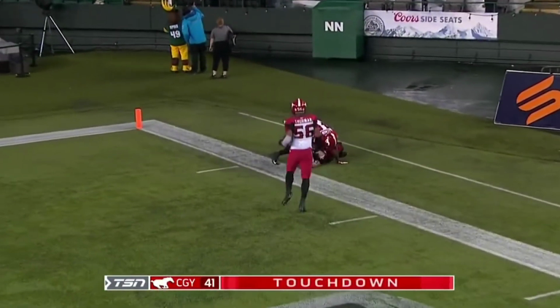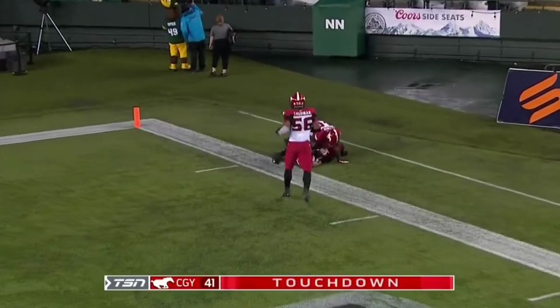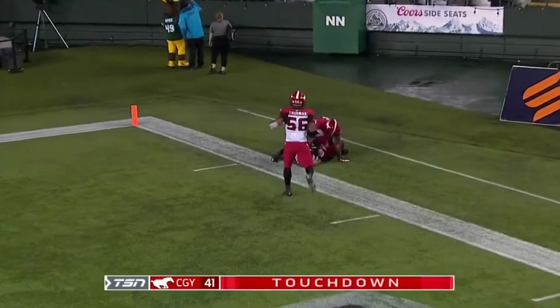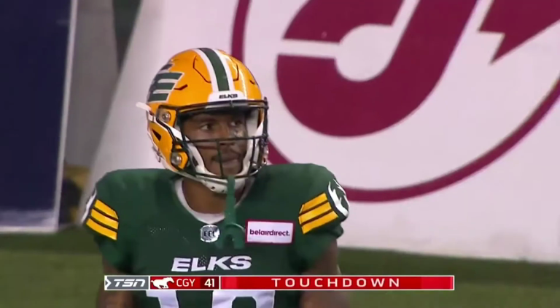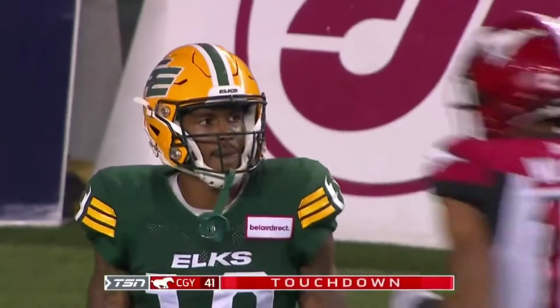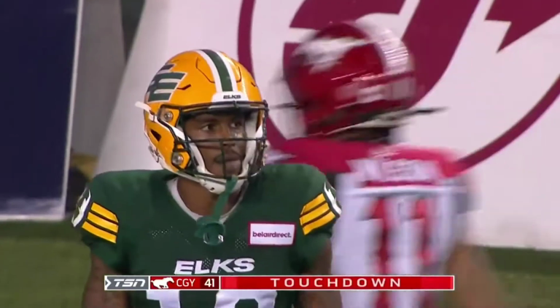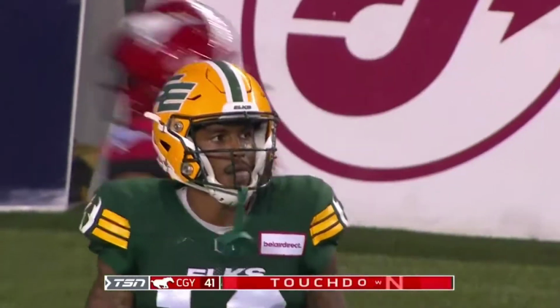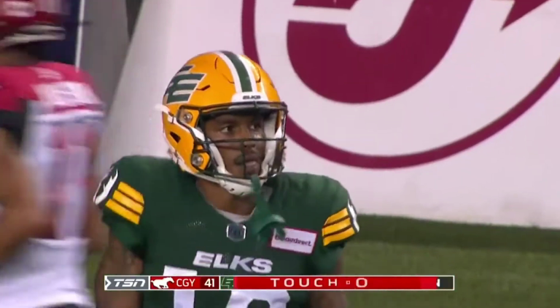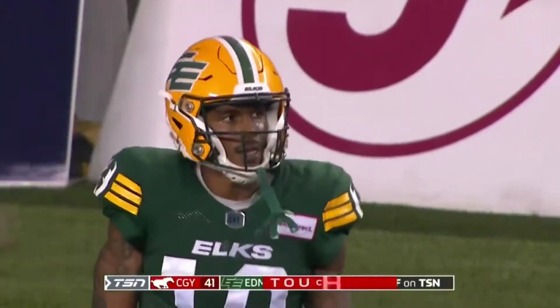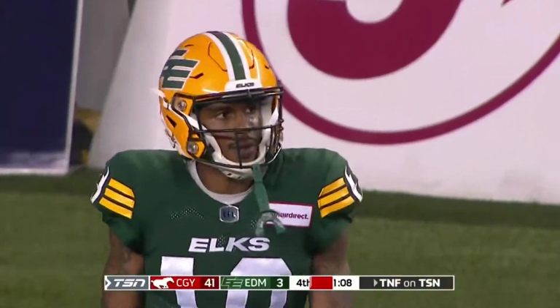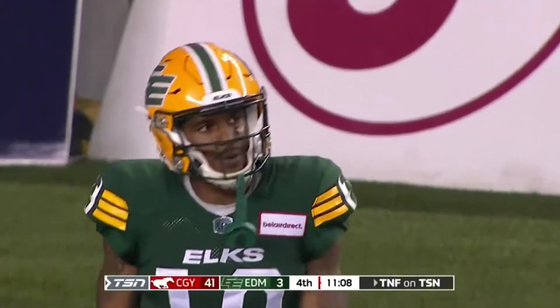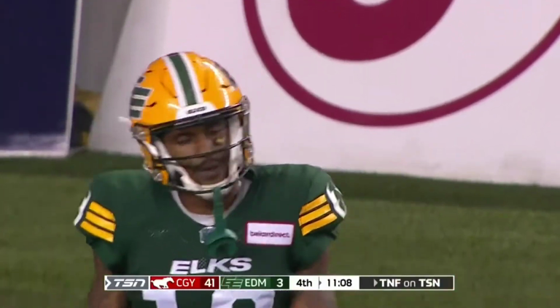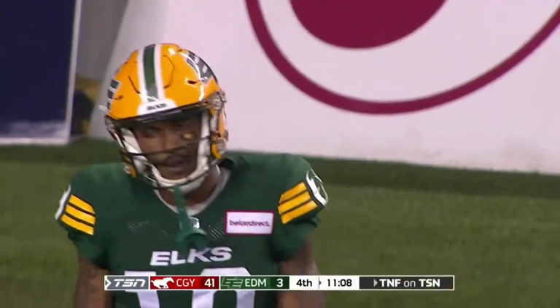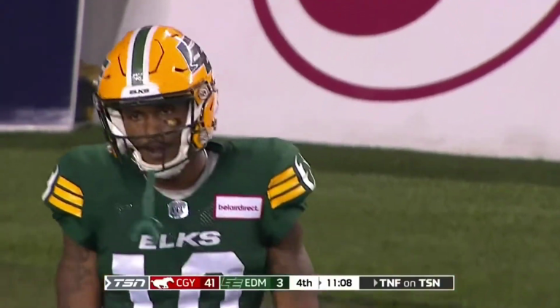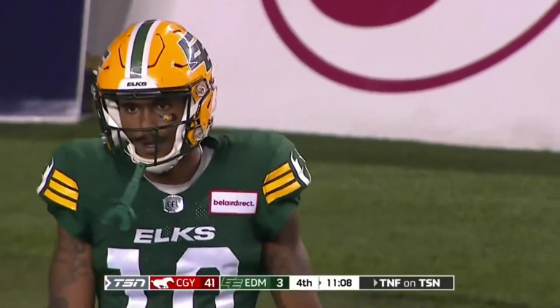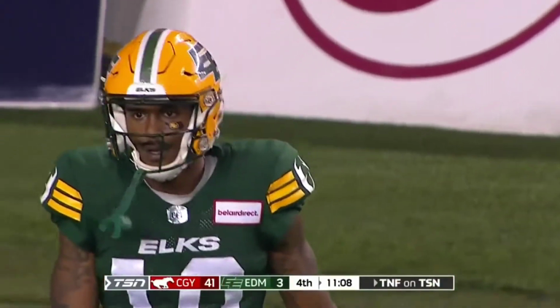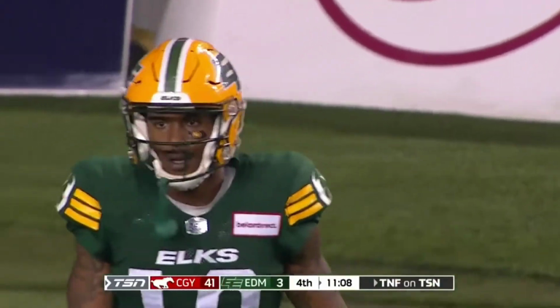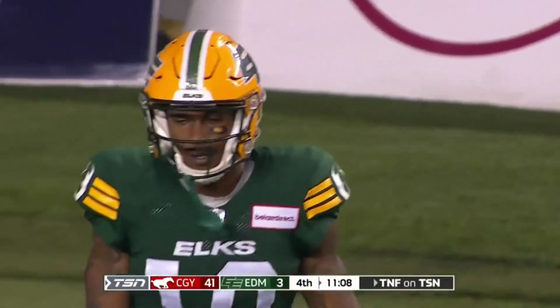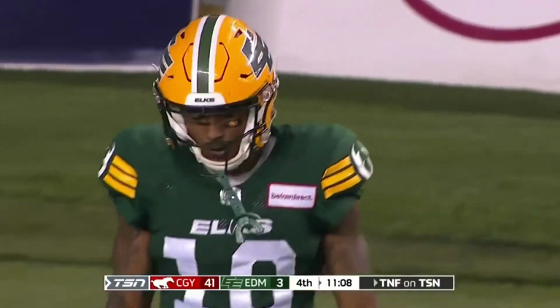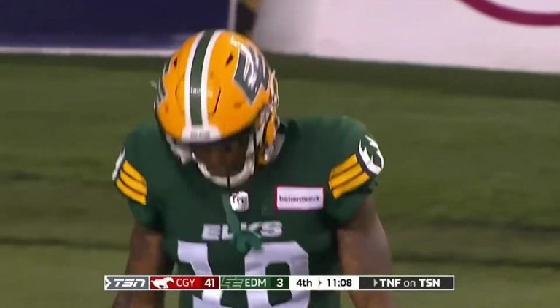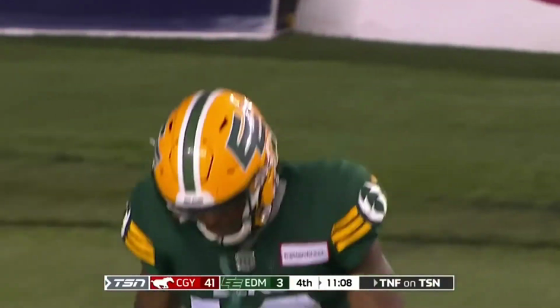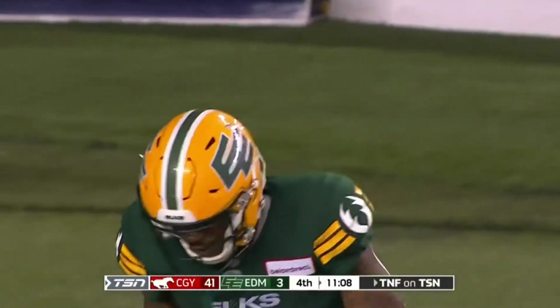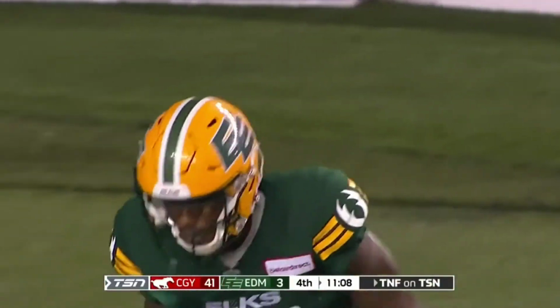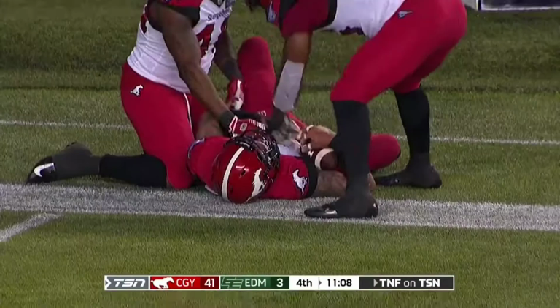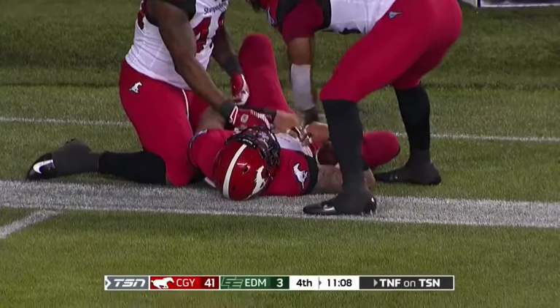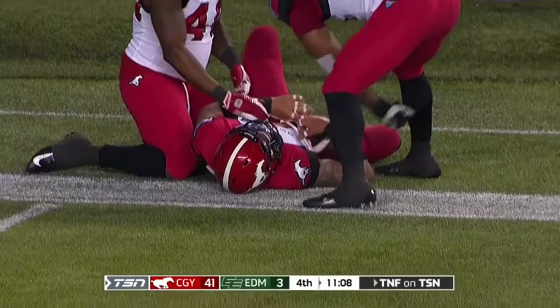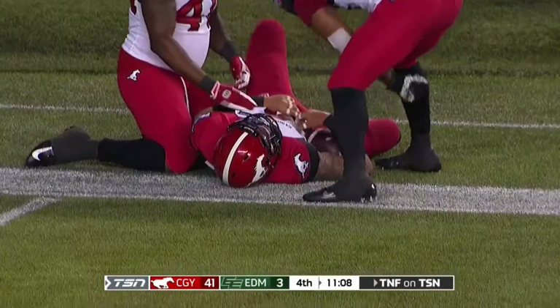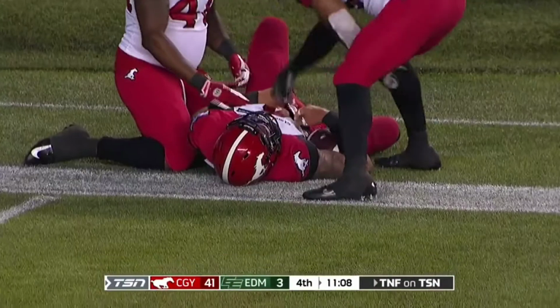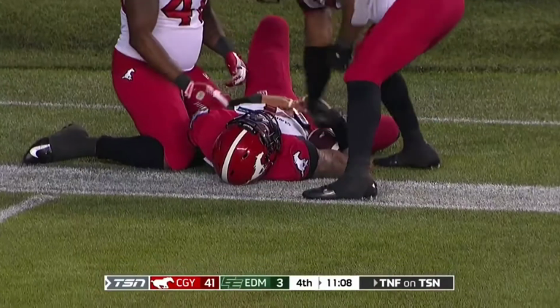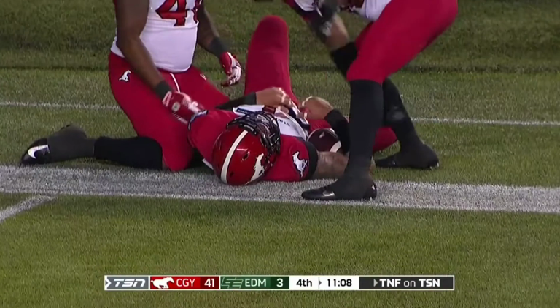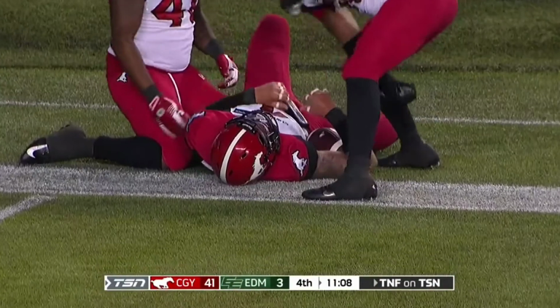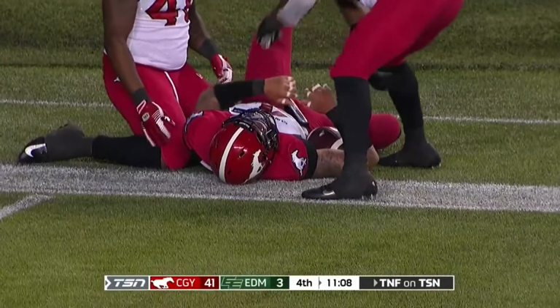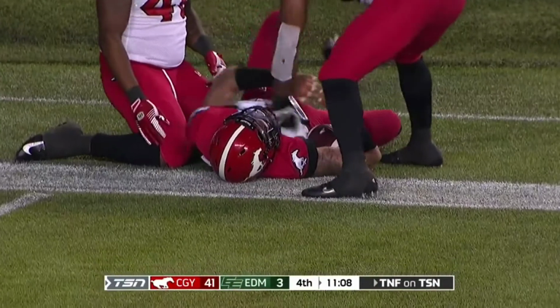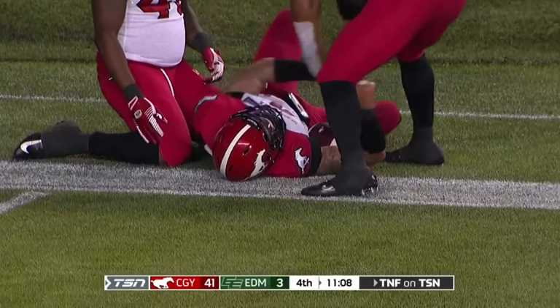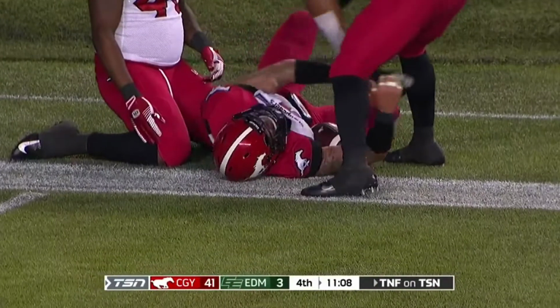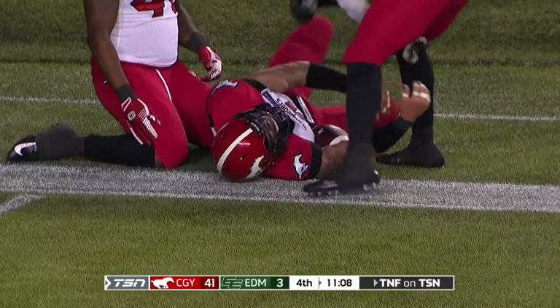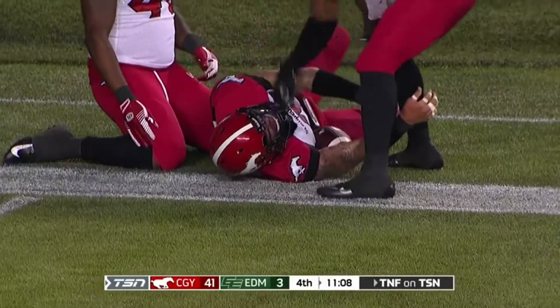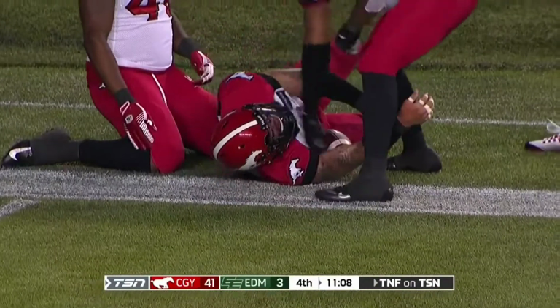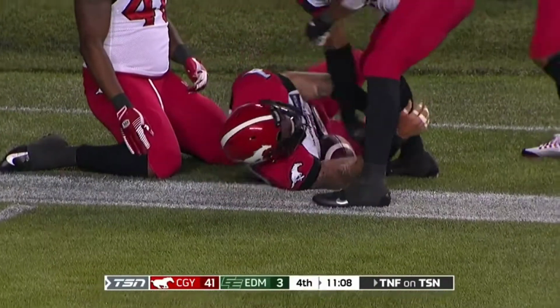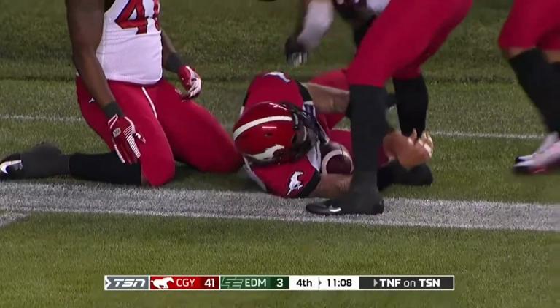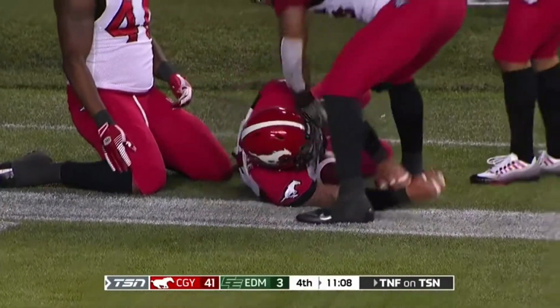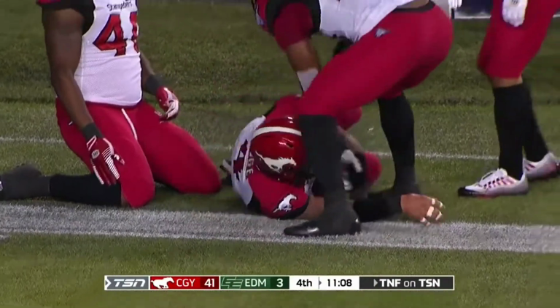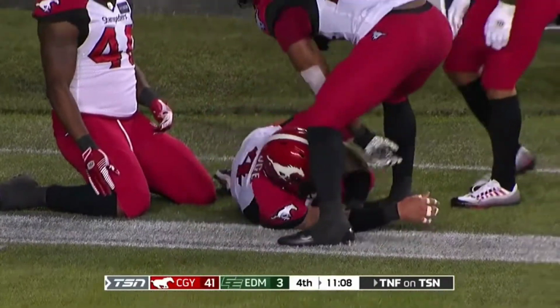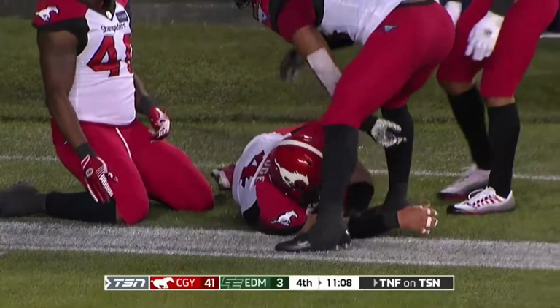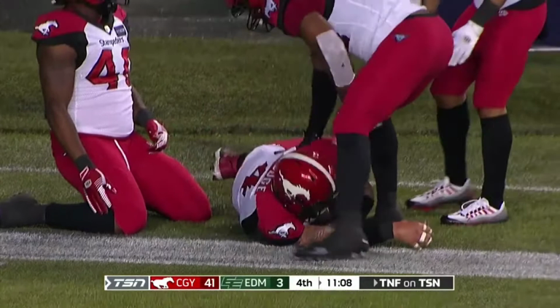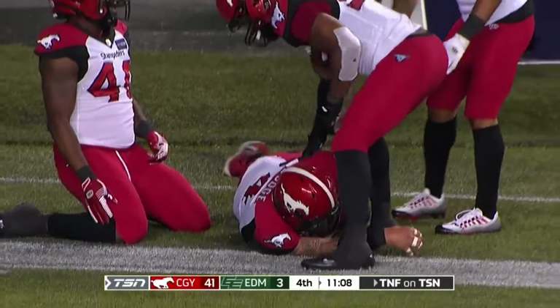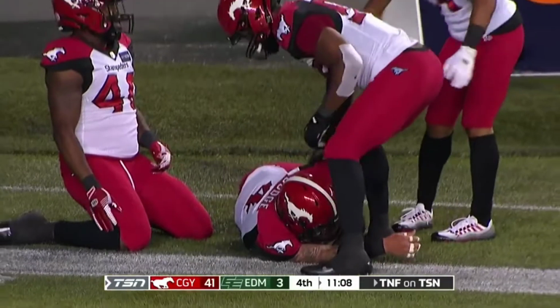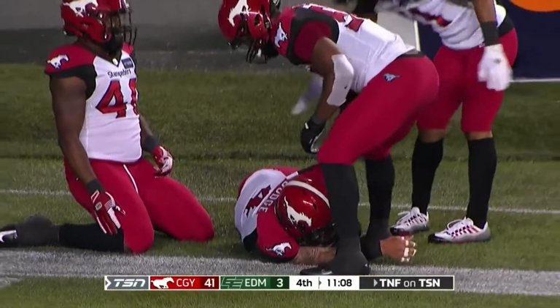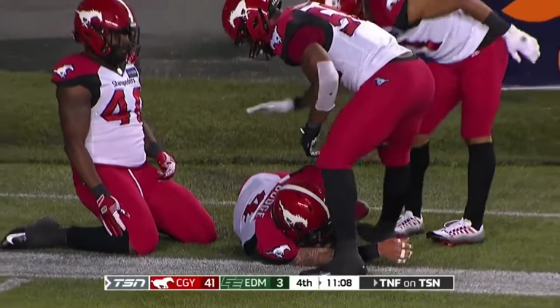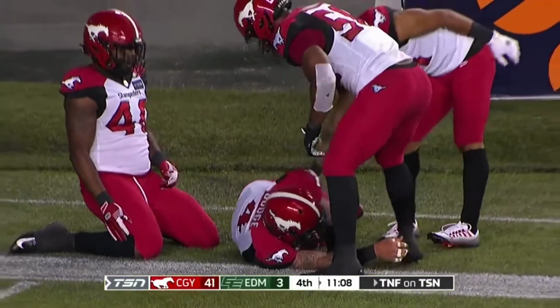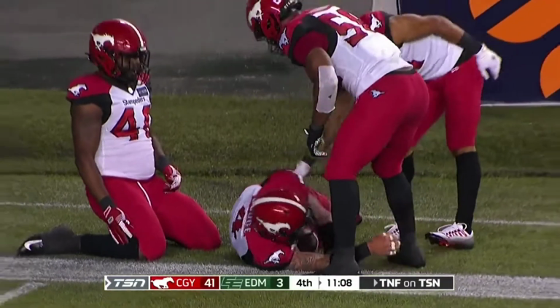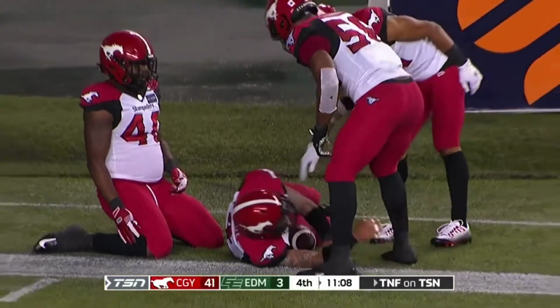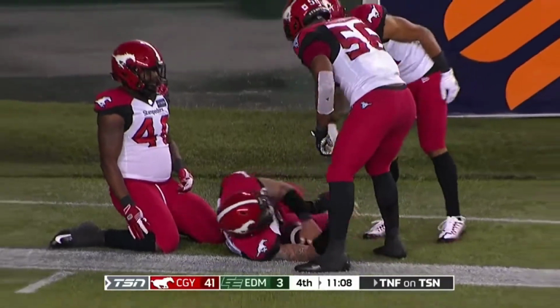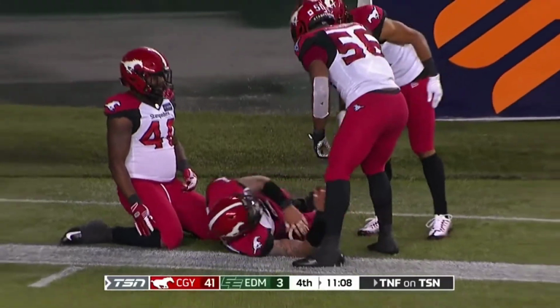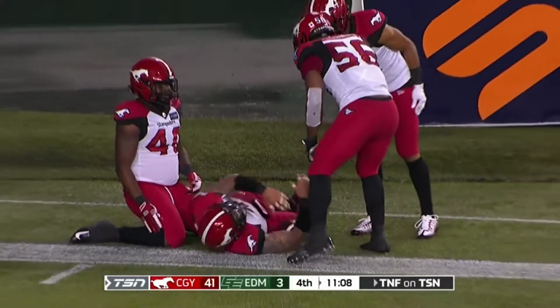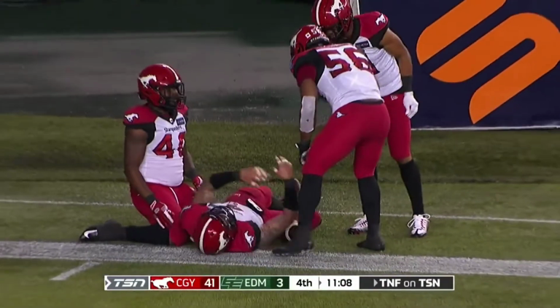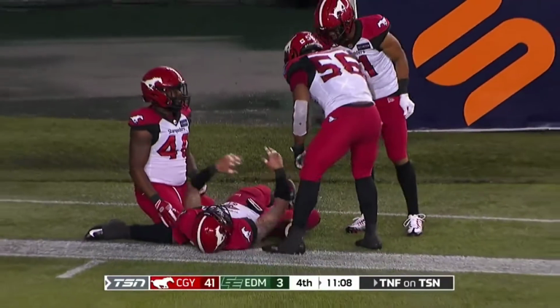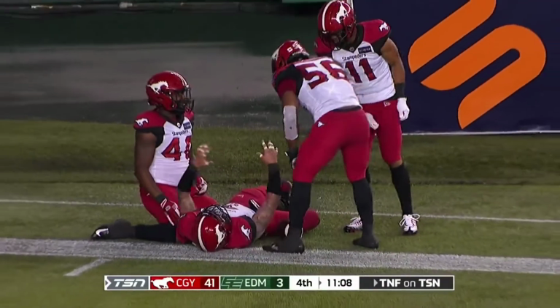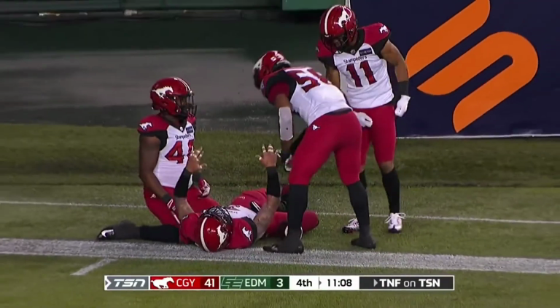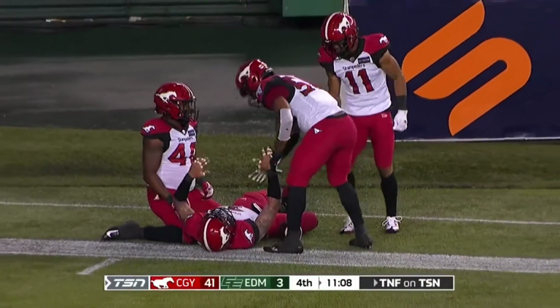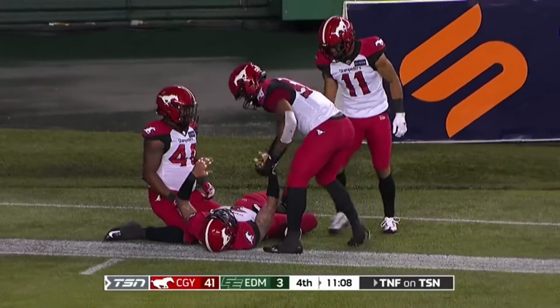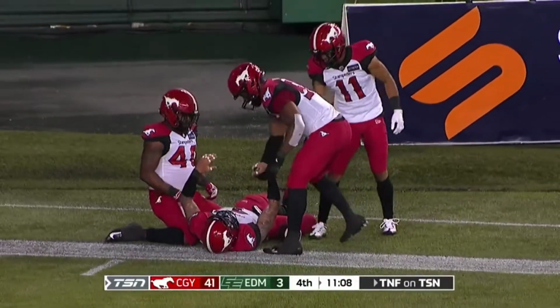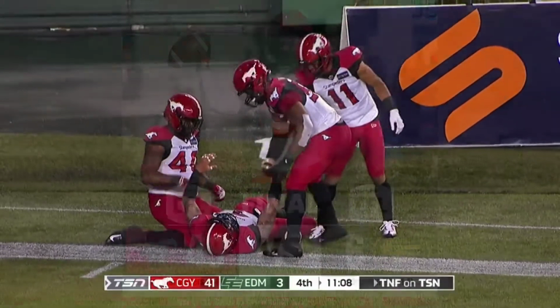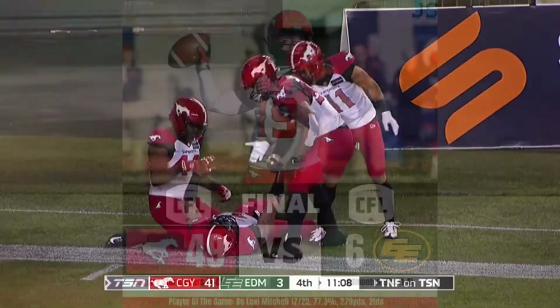Will it stand though — is the question. He's exhausted. That's it!